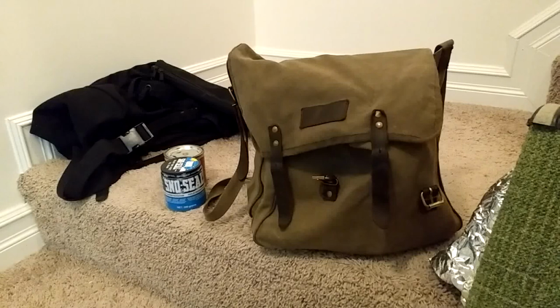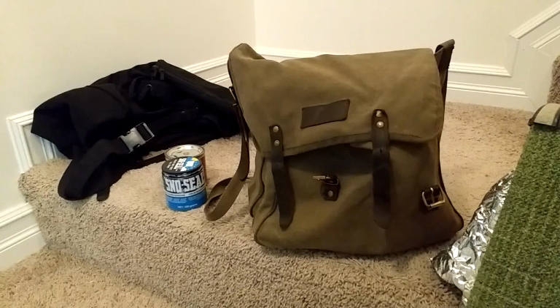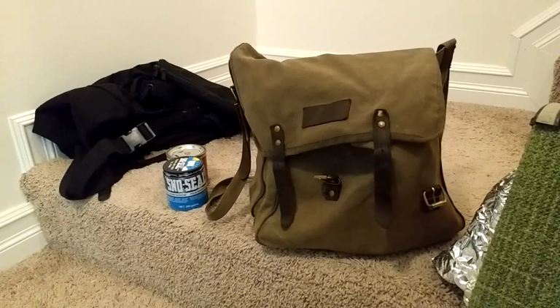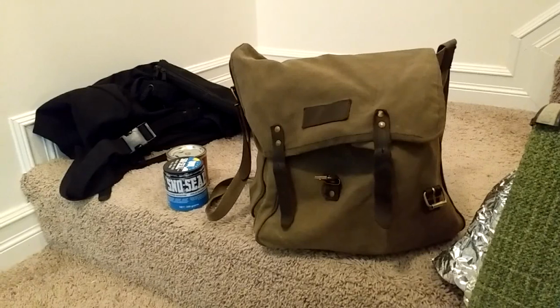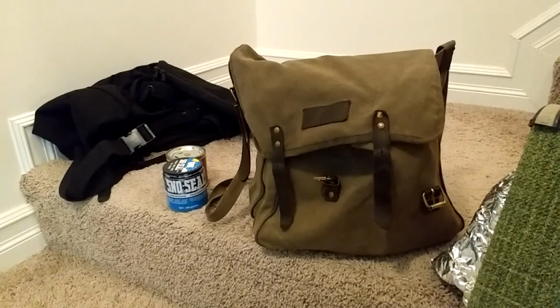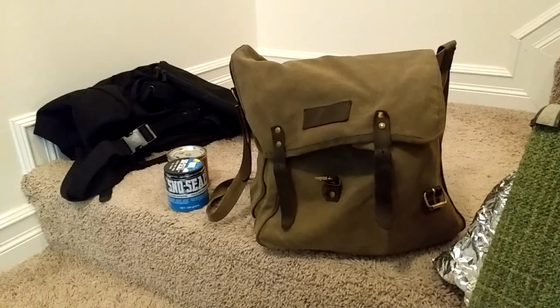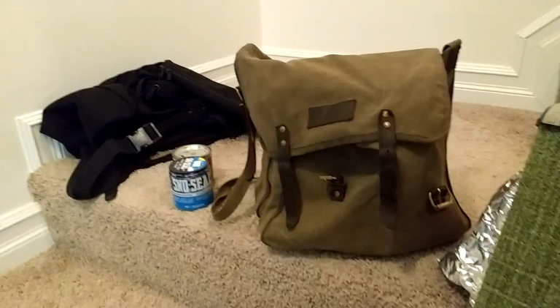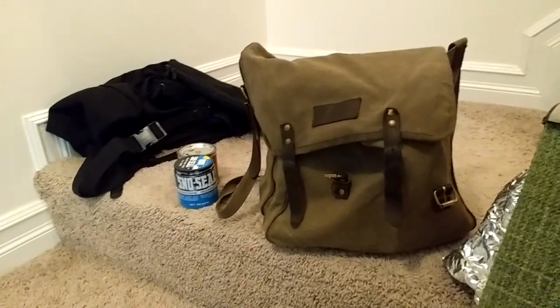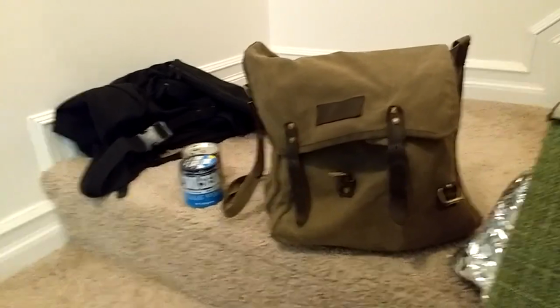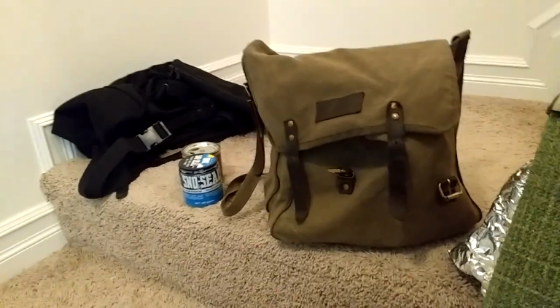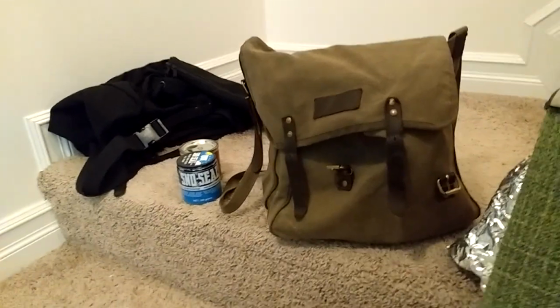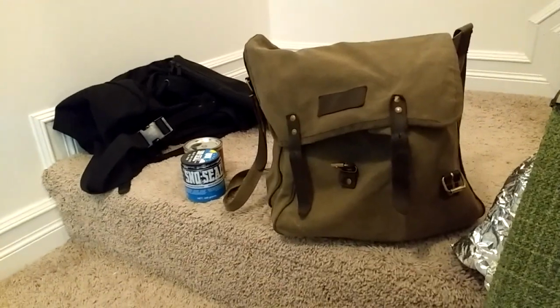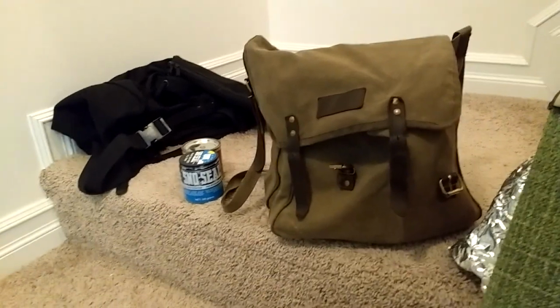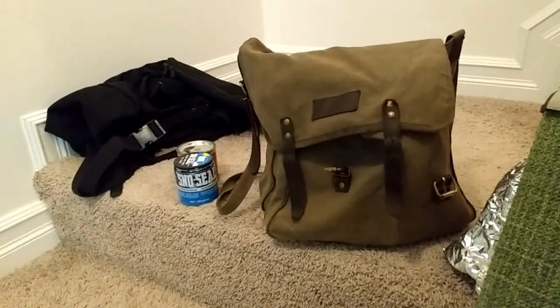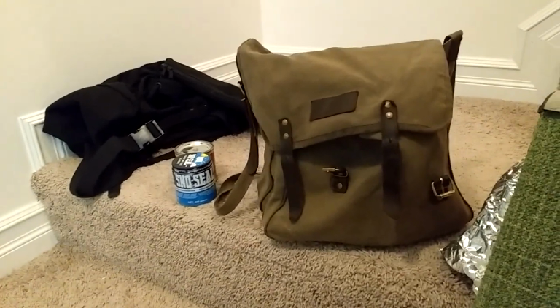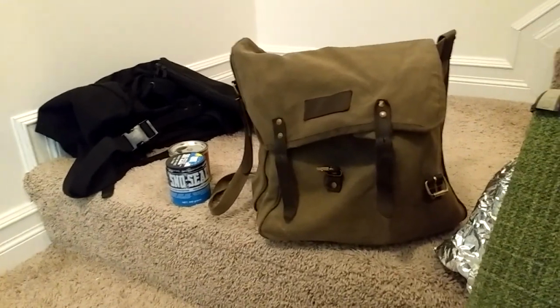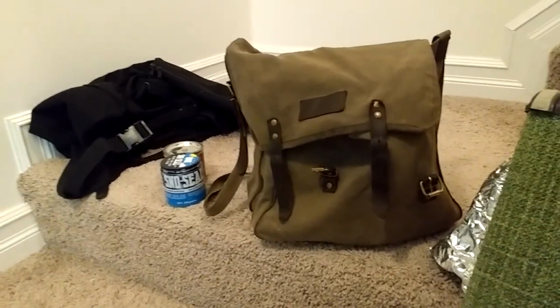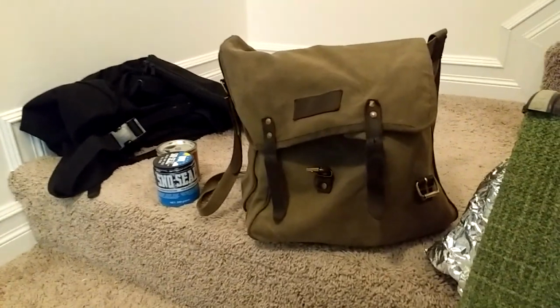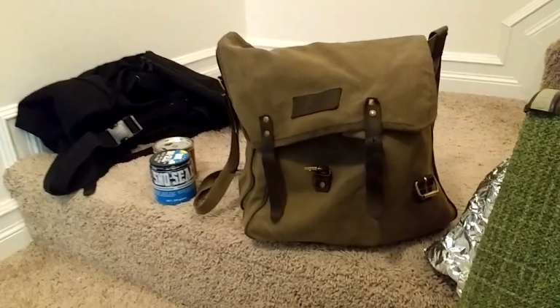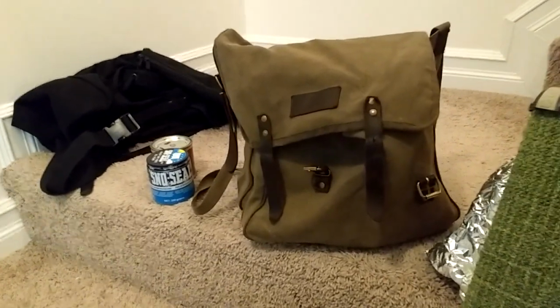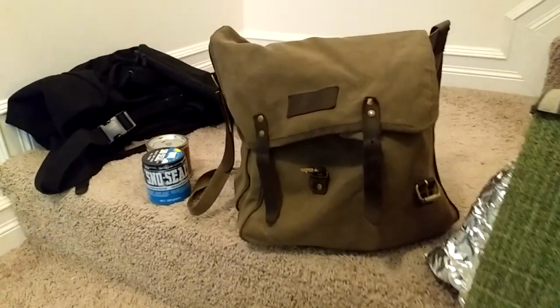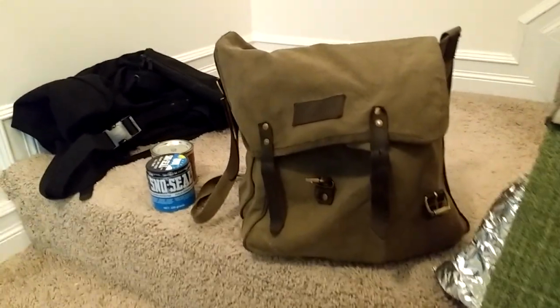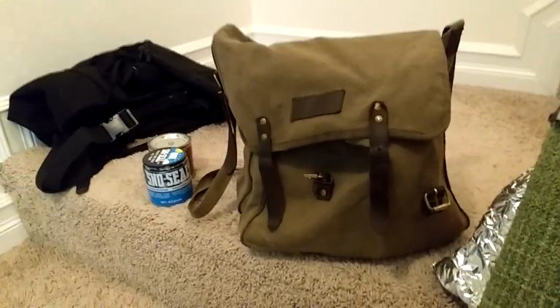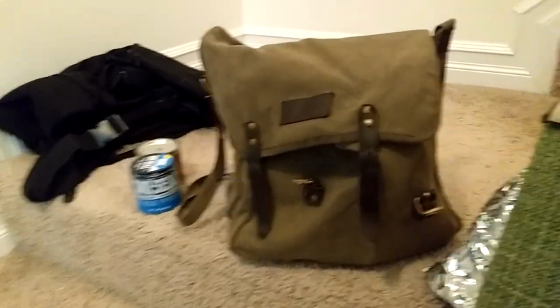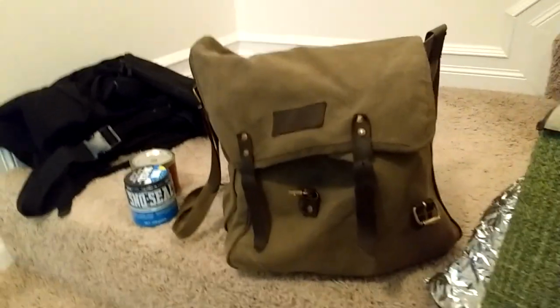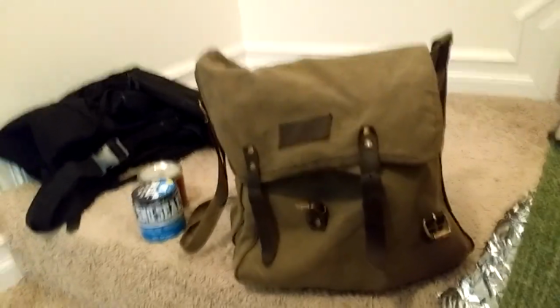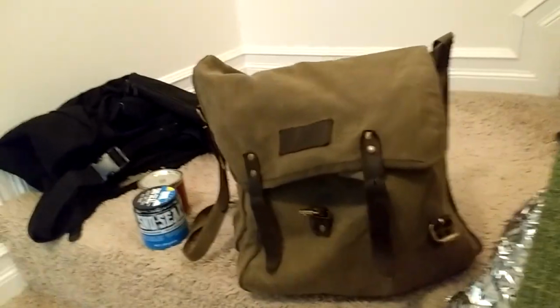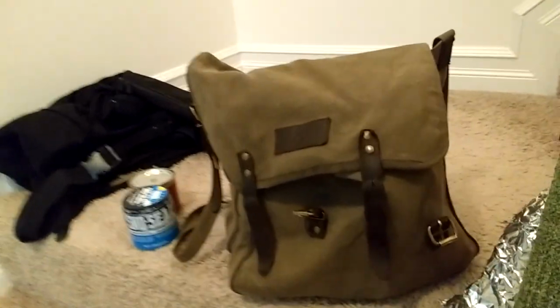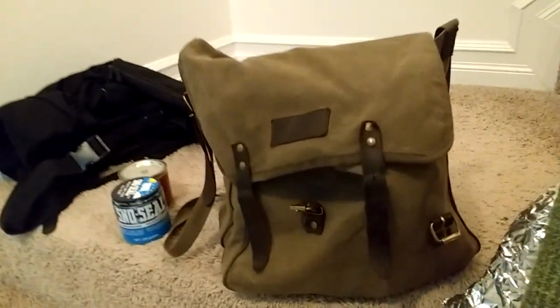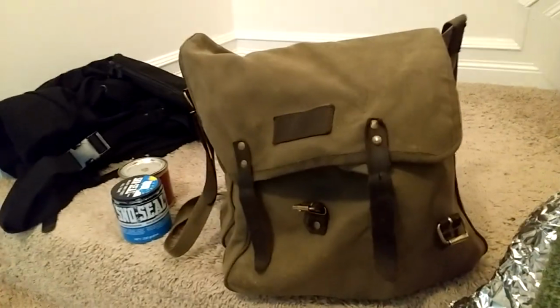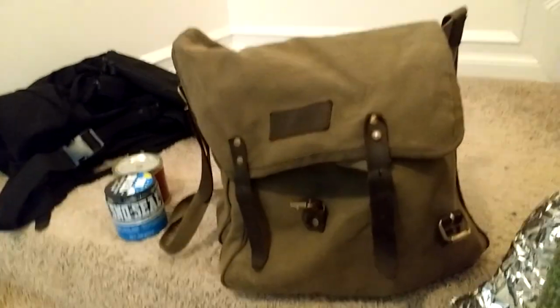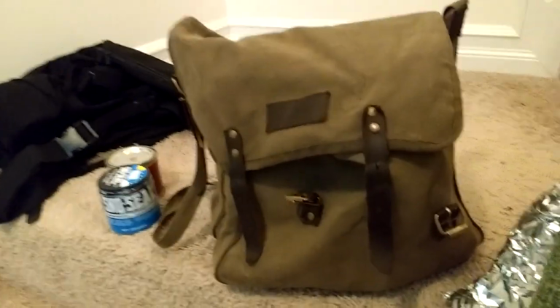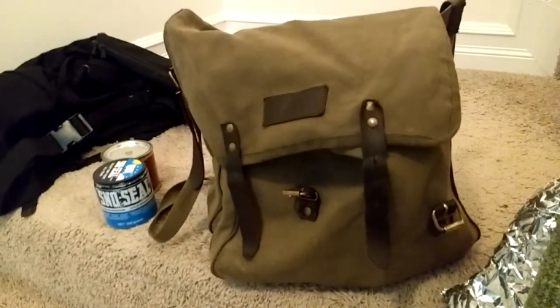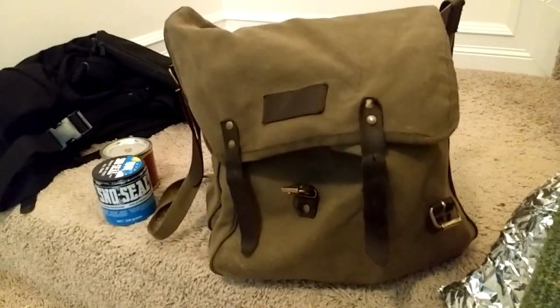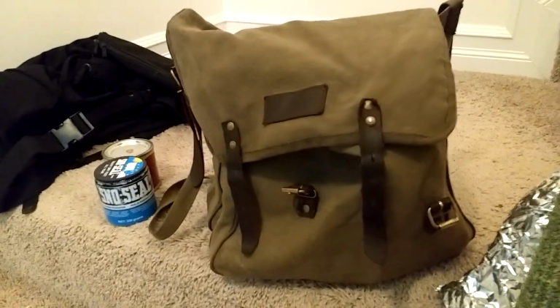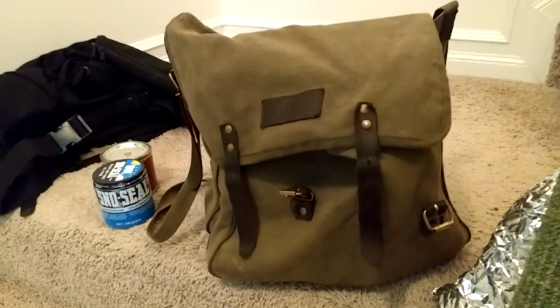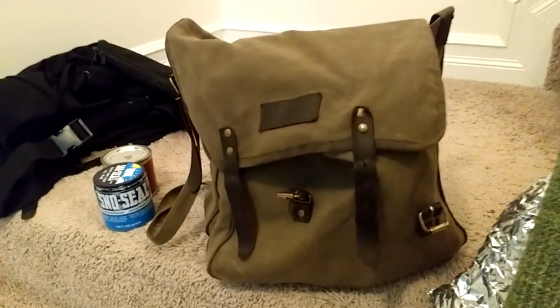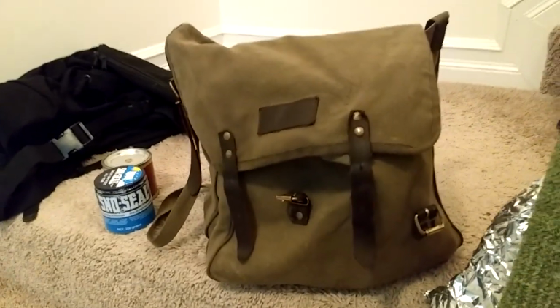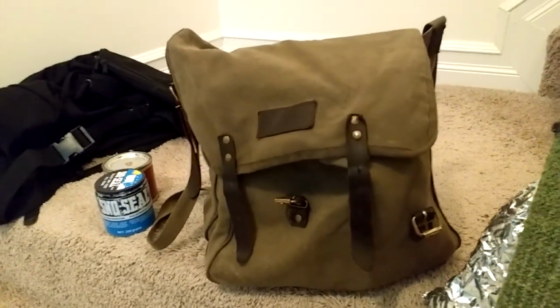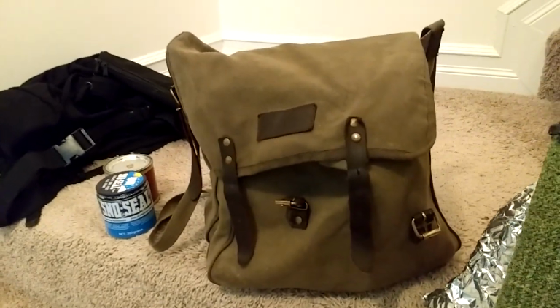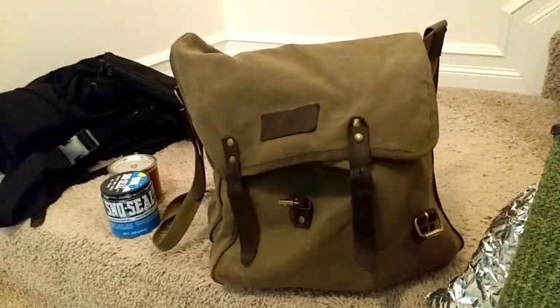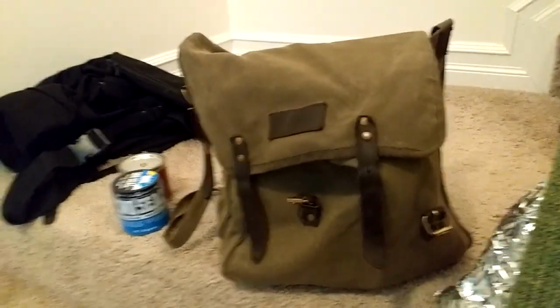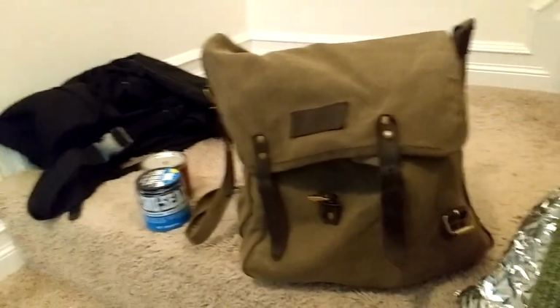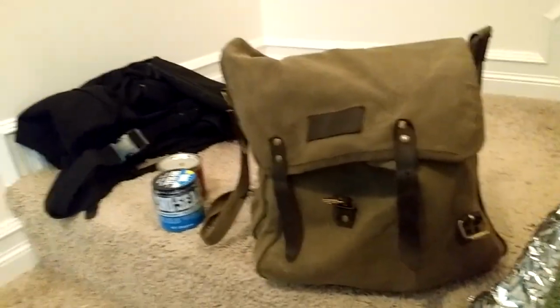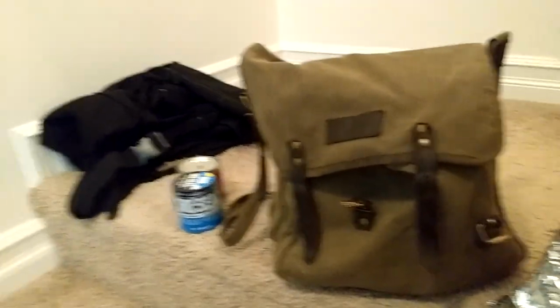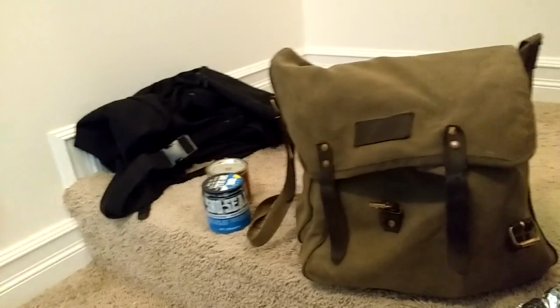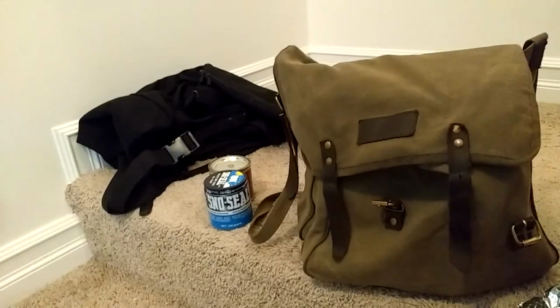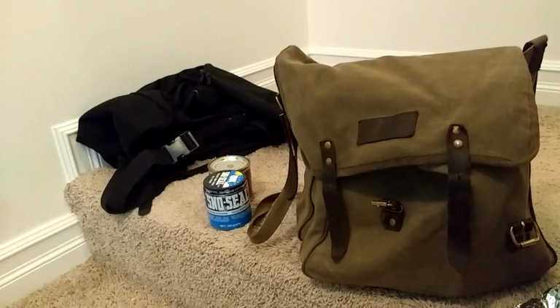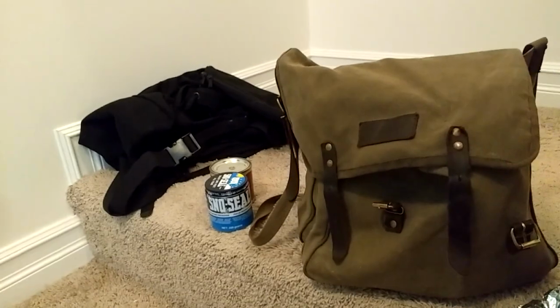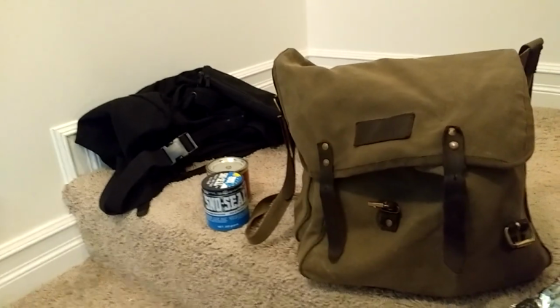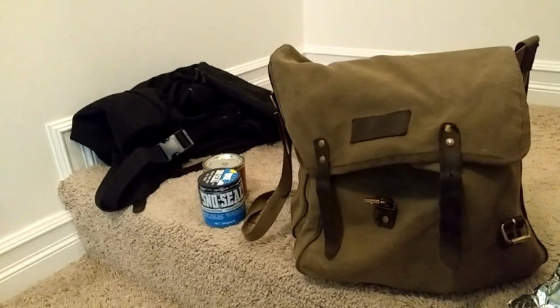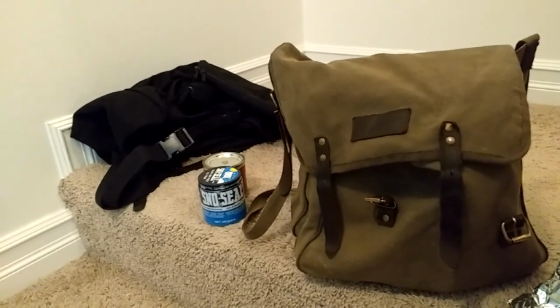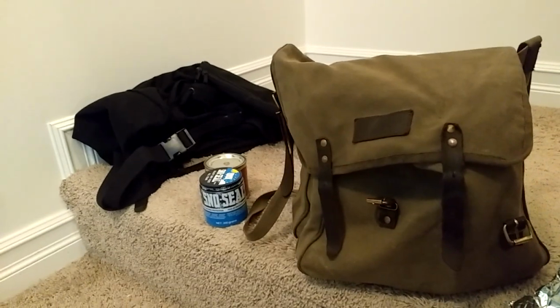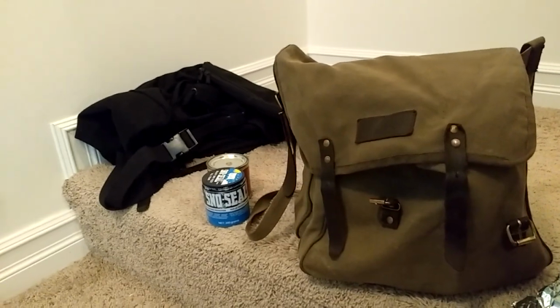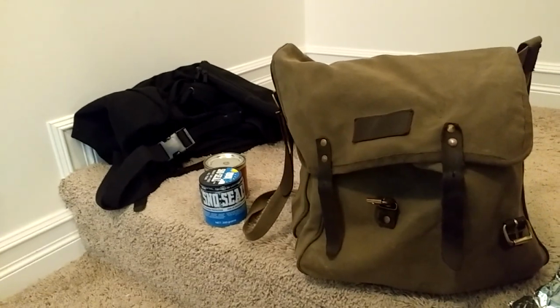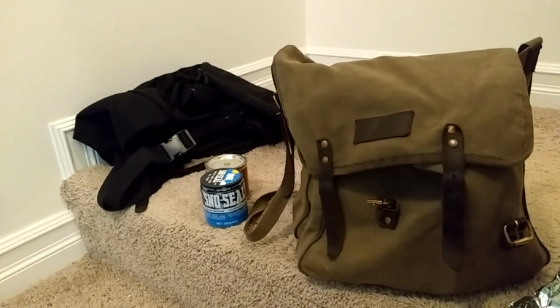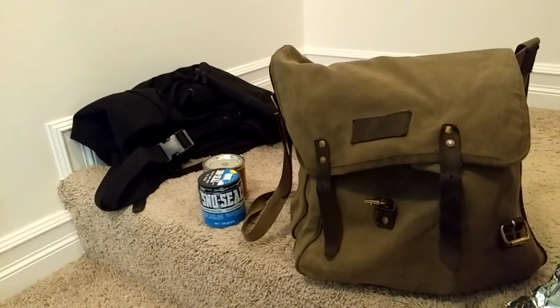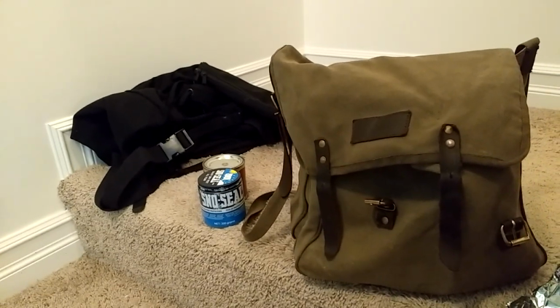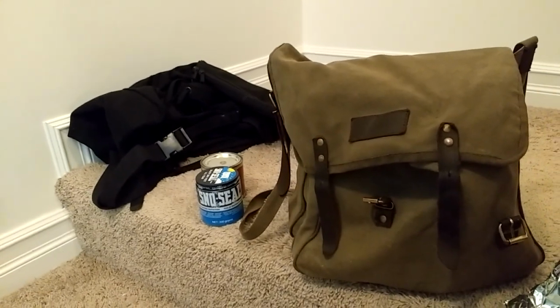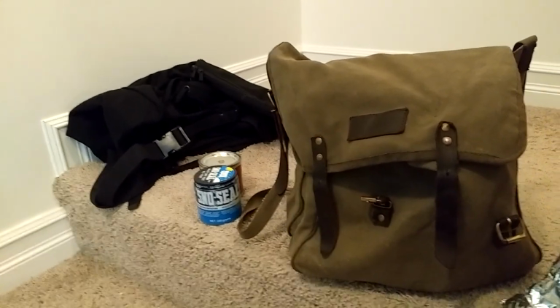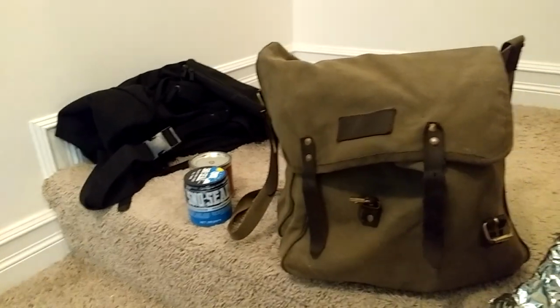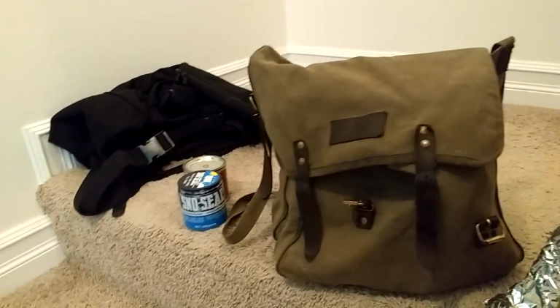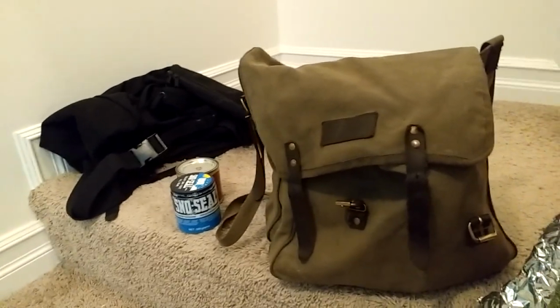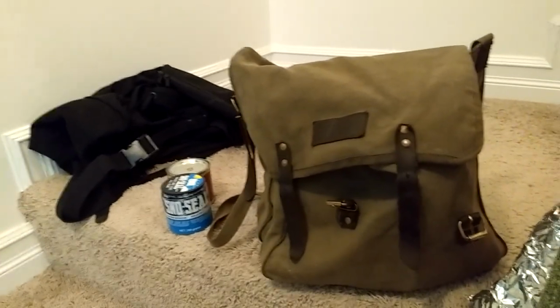Hey guys, just want to do a quick video here on my haversack, which I've had for a year, and a rucksack that I just bought.